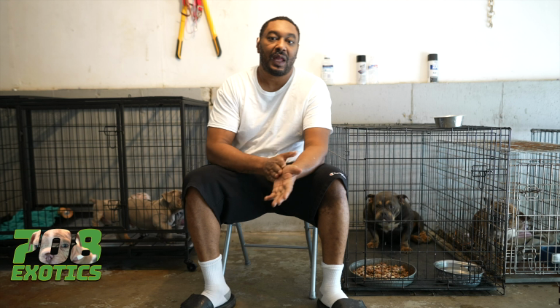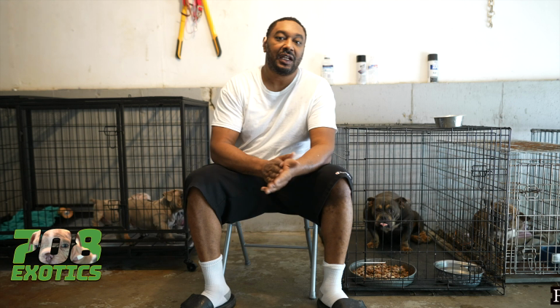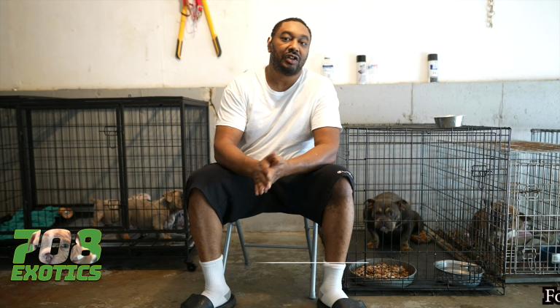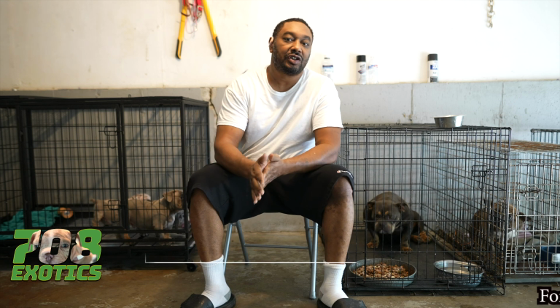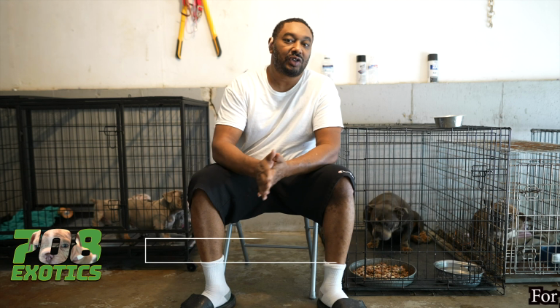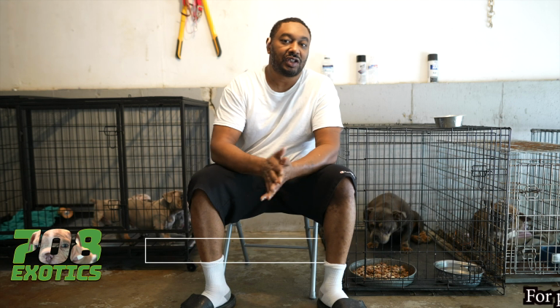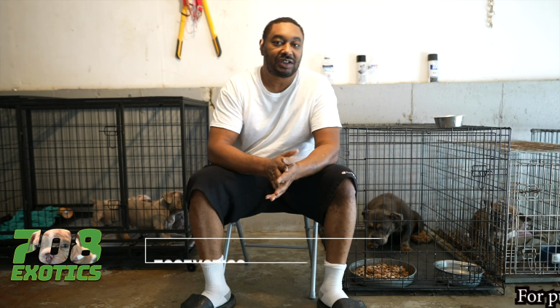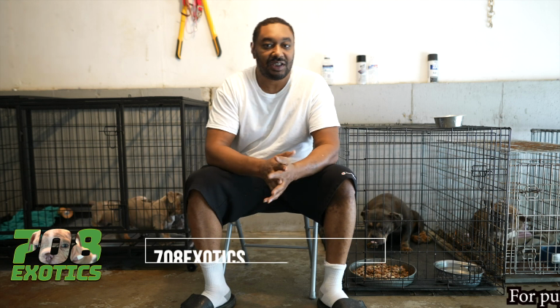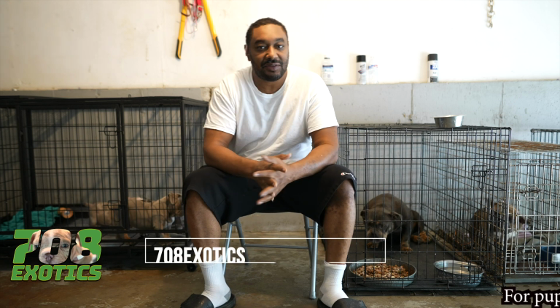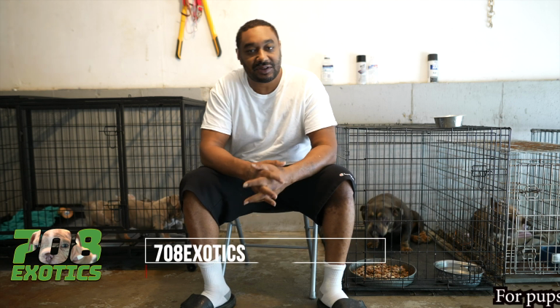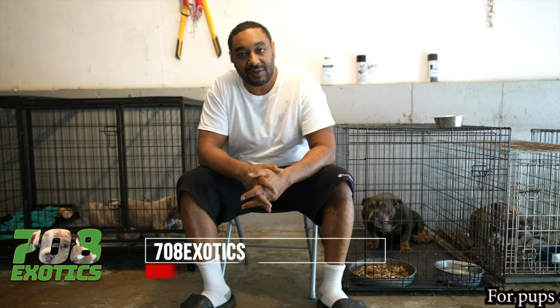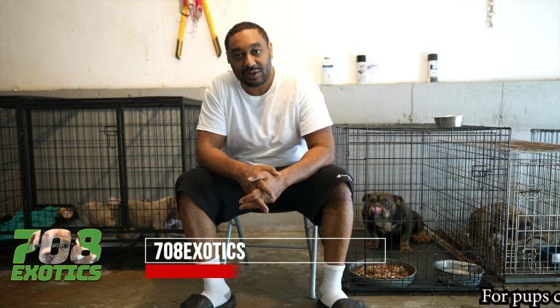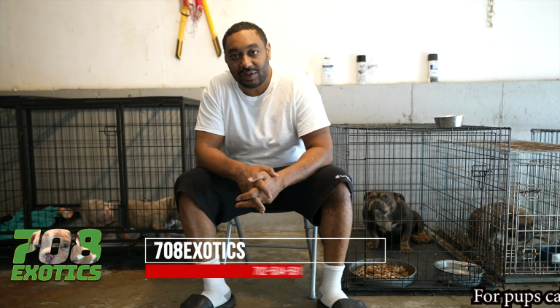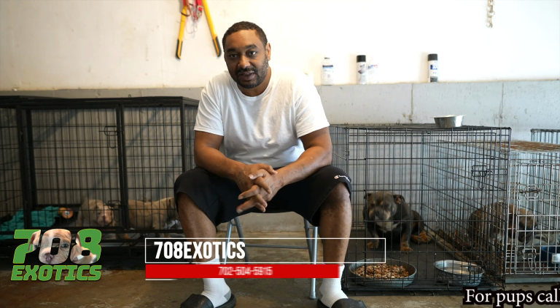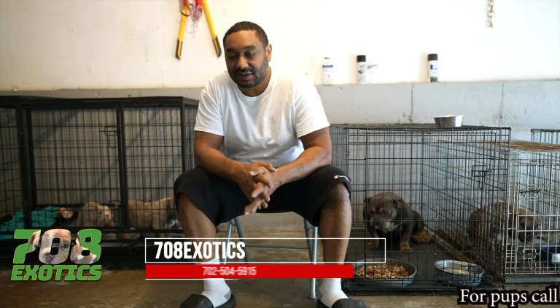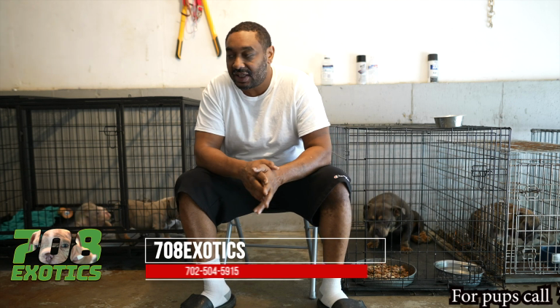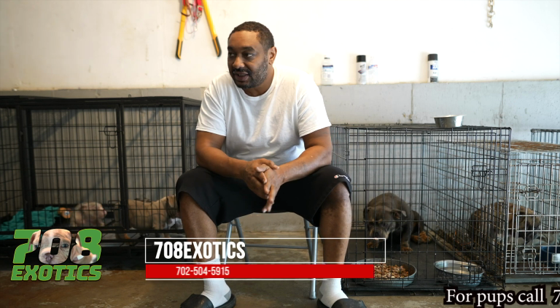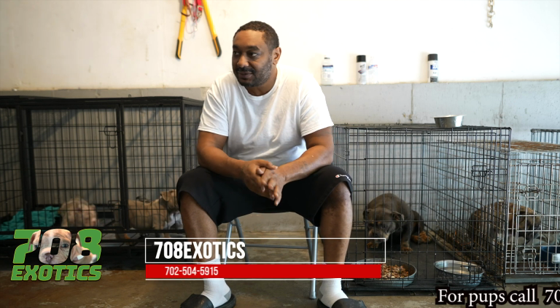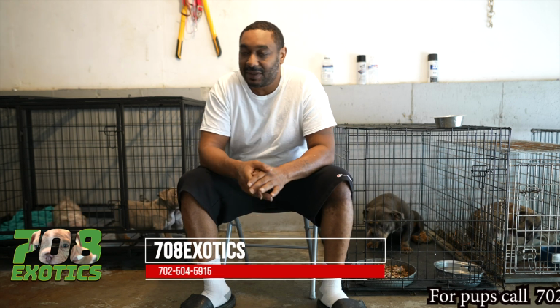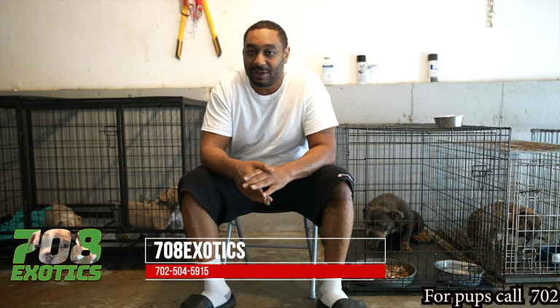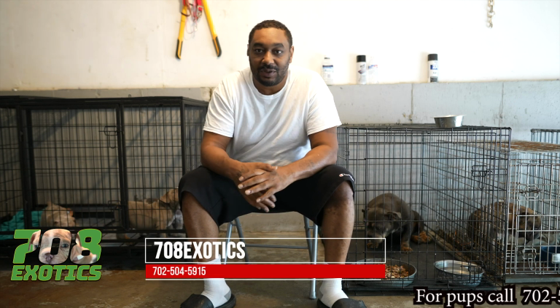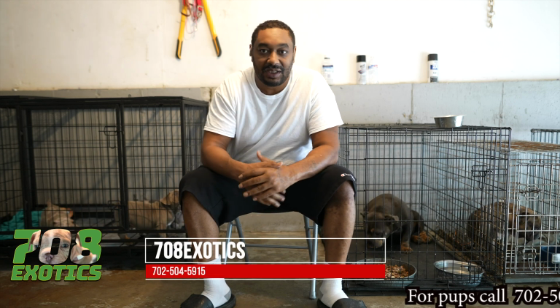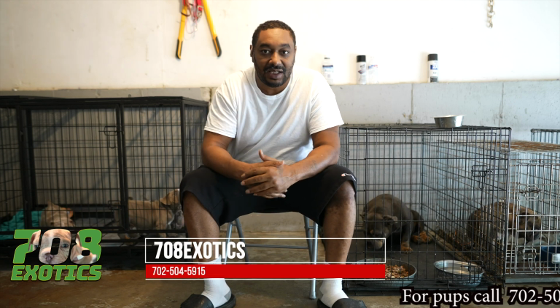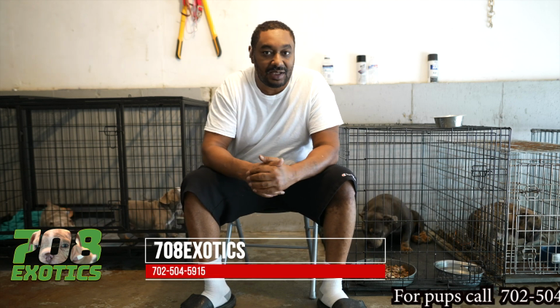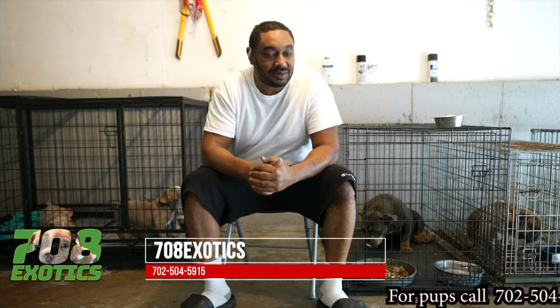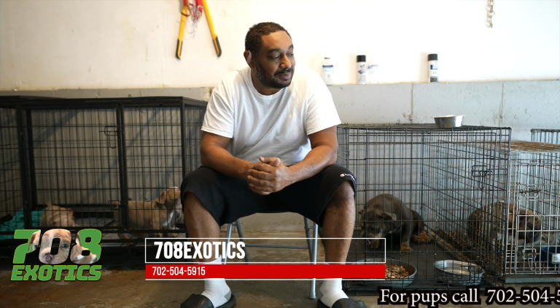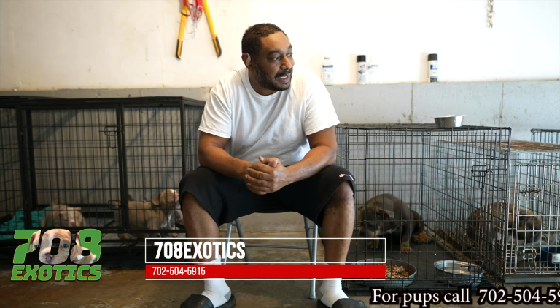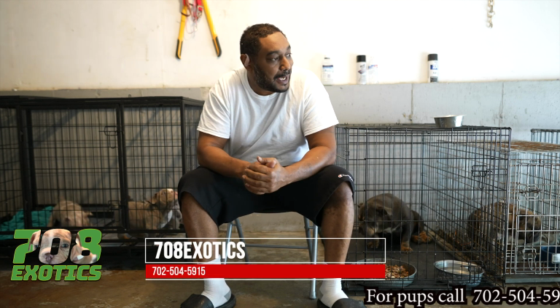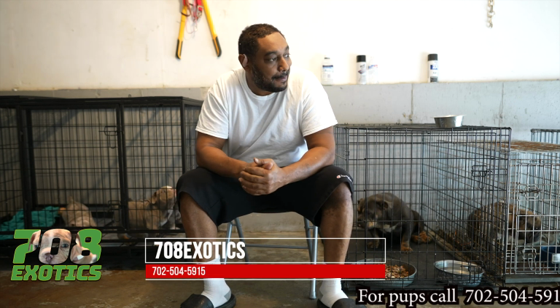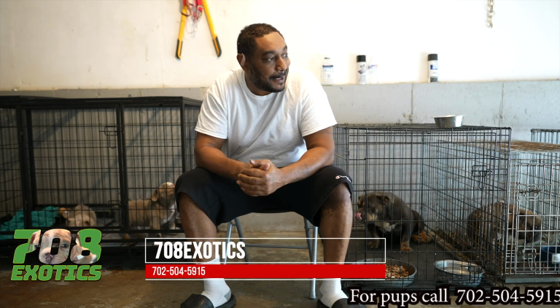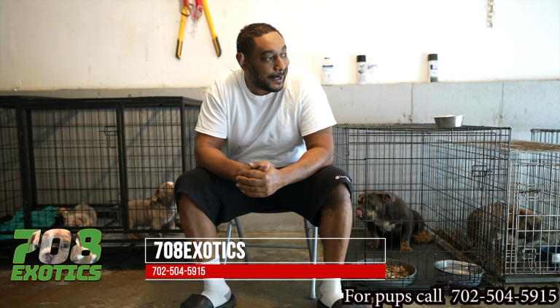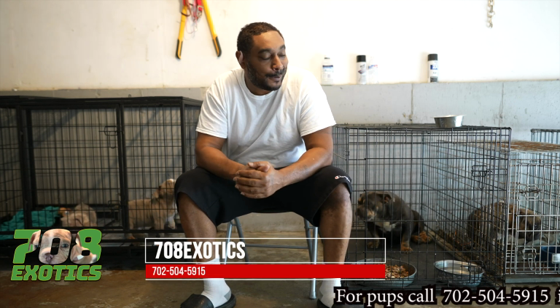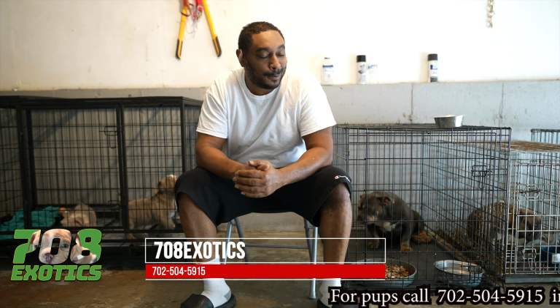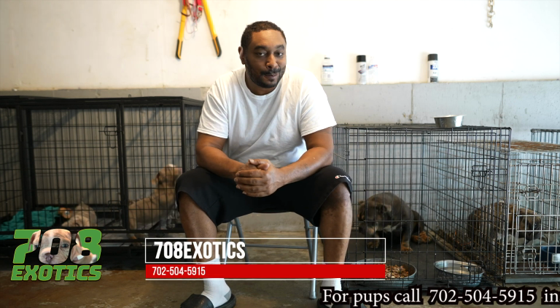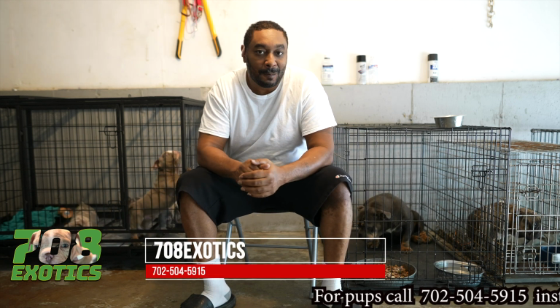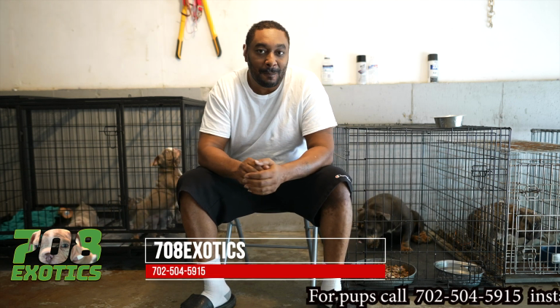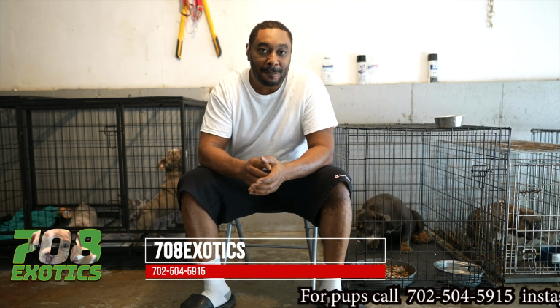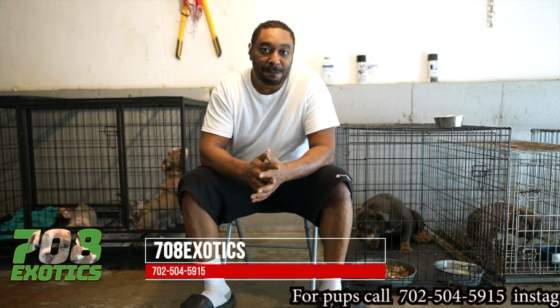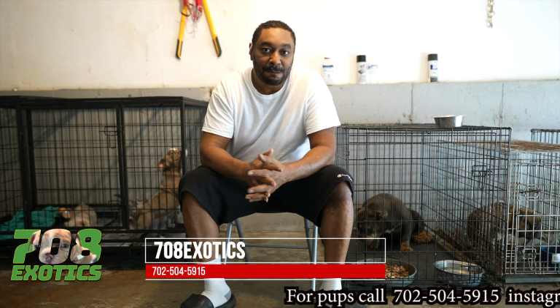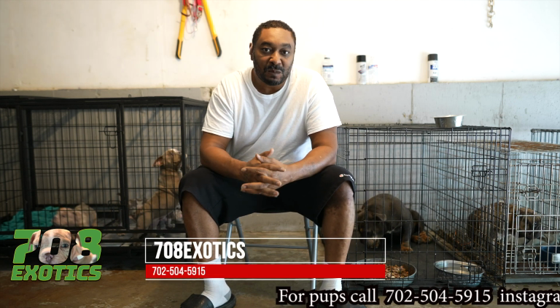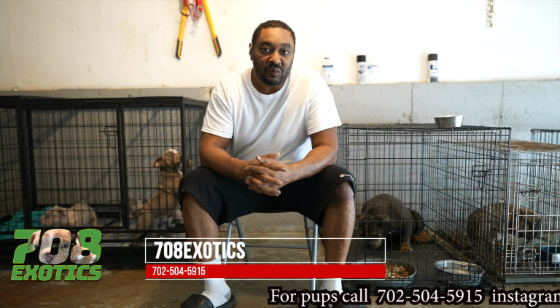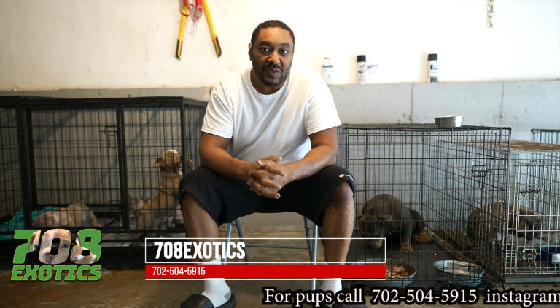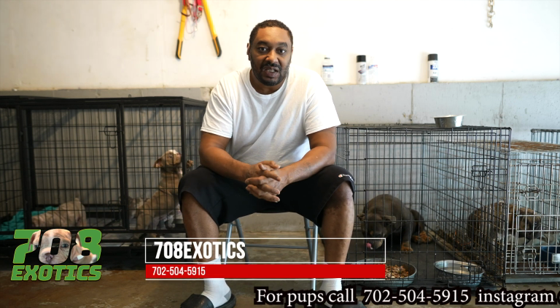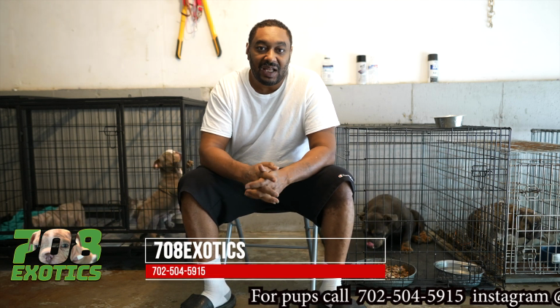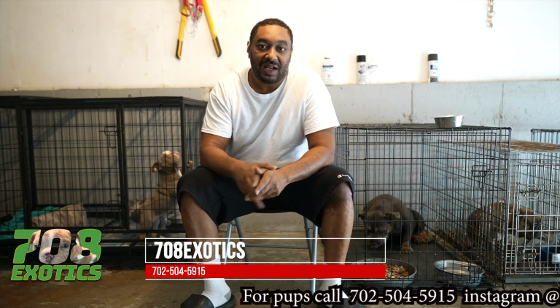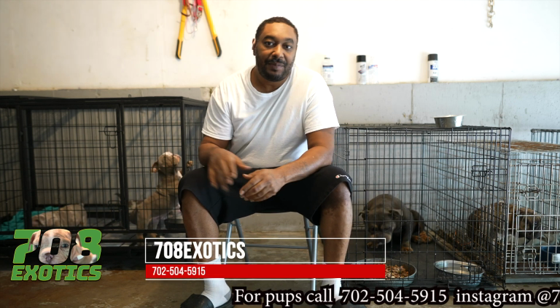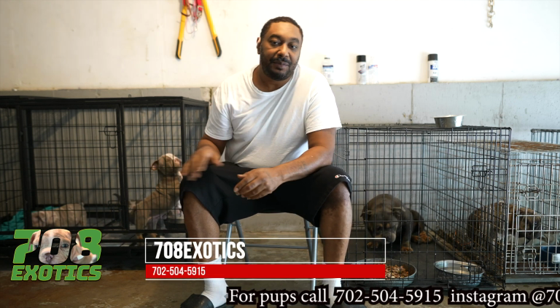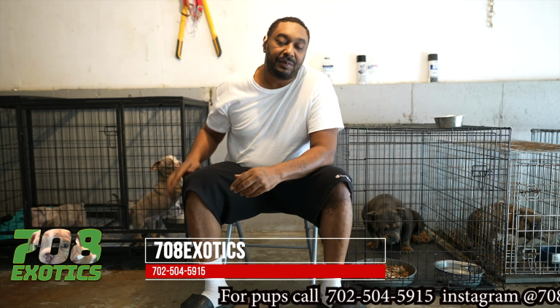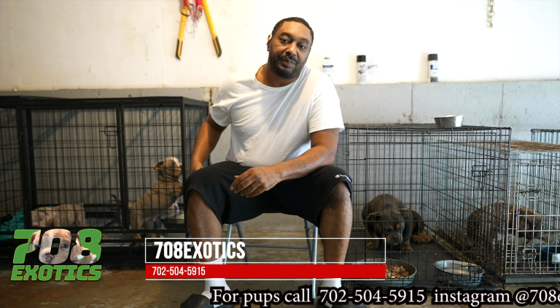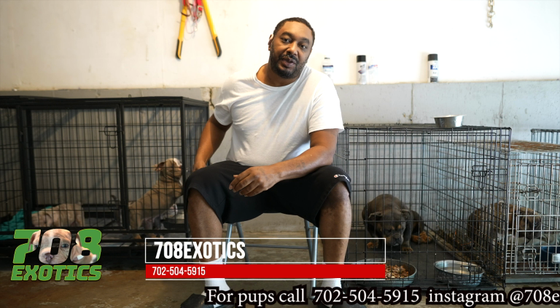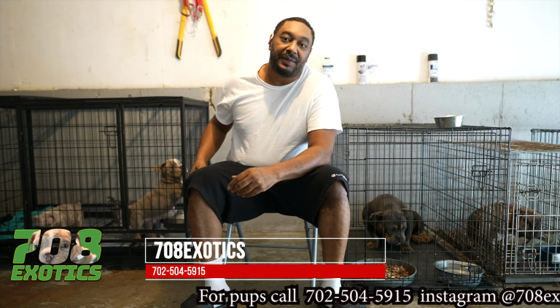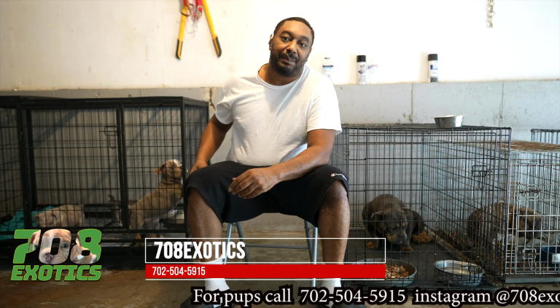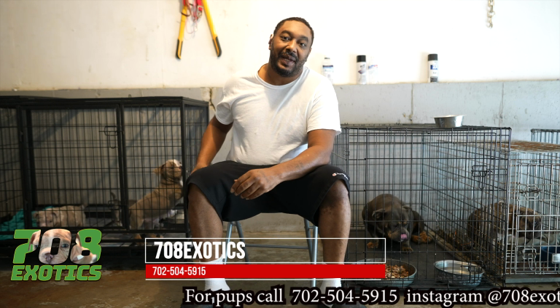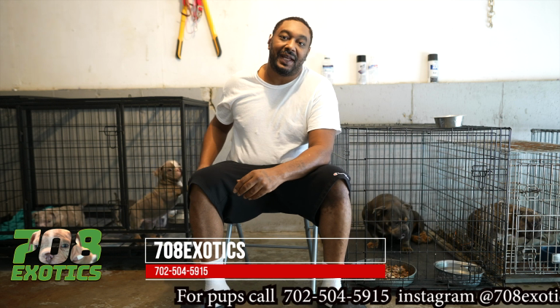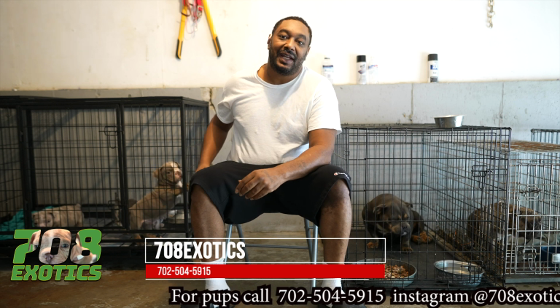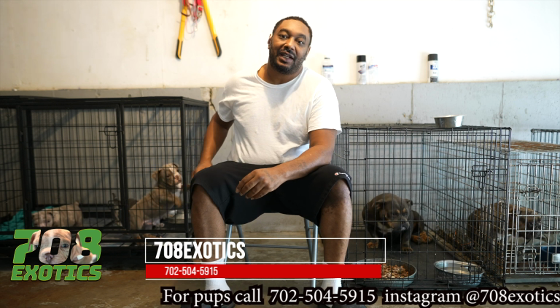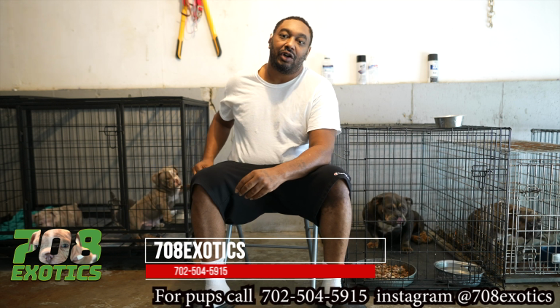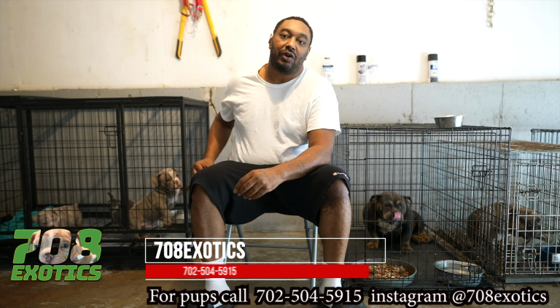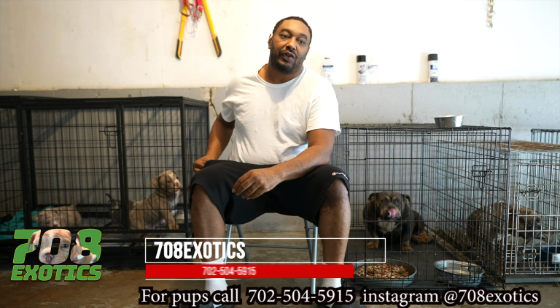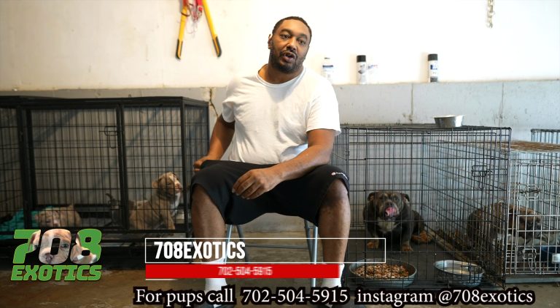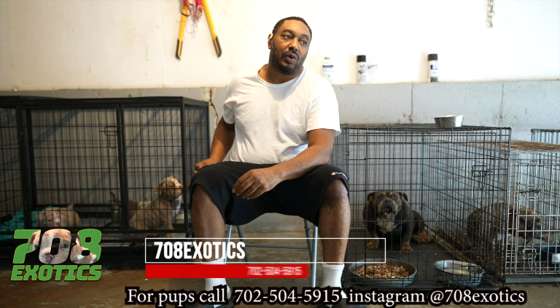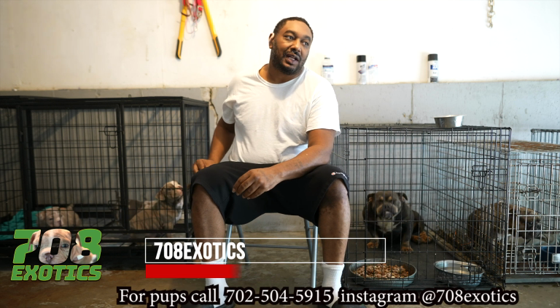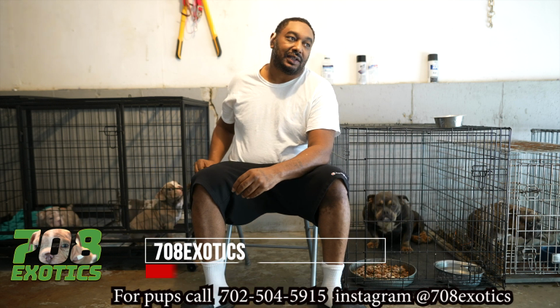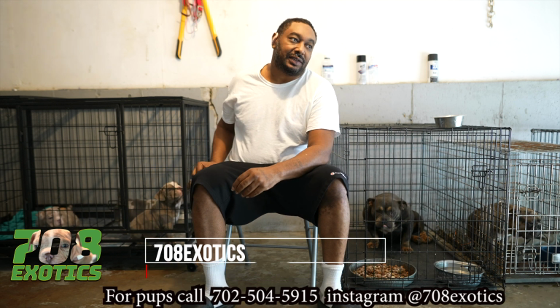Hey y'all, this is Ross again from 708 Exotics. I'm going to give y'all some game. A lot of people be putting pad over quality.